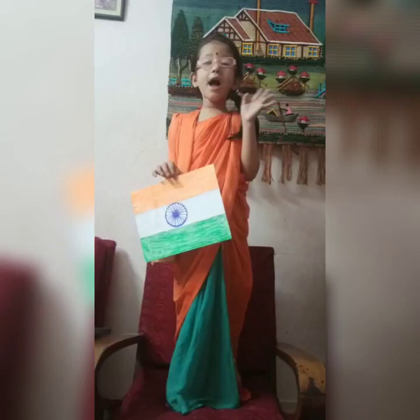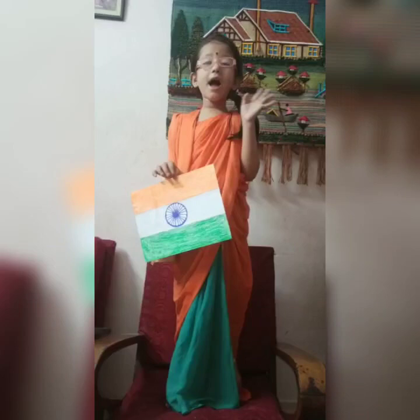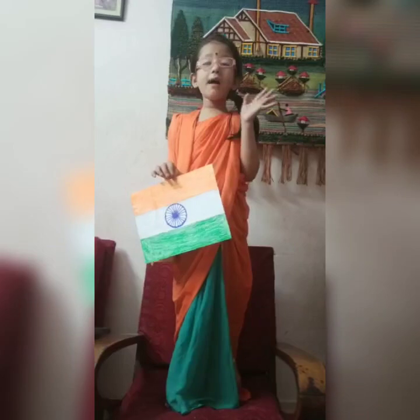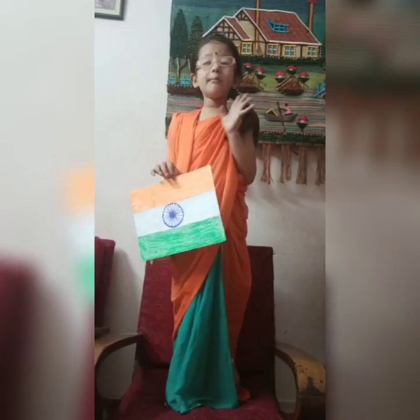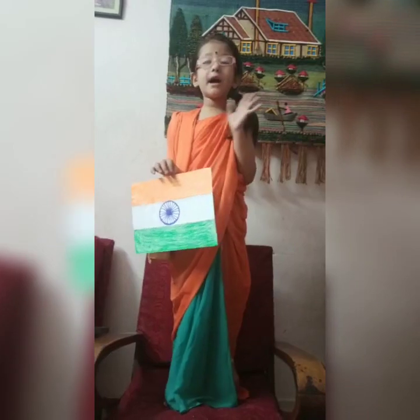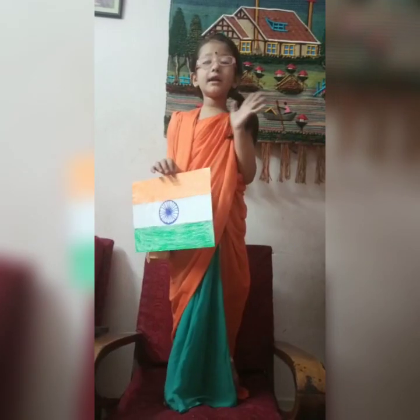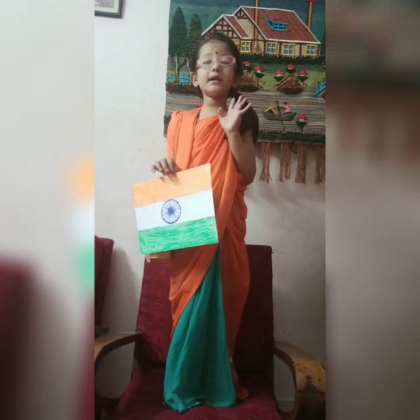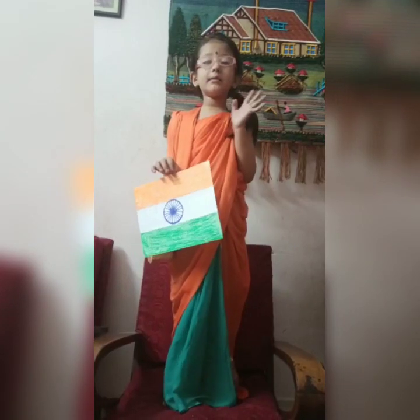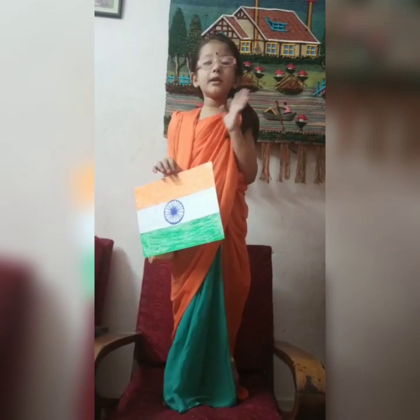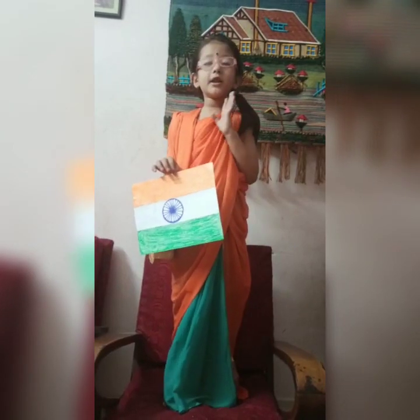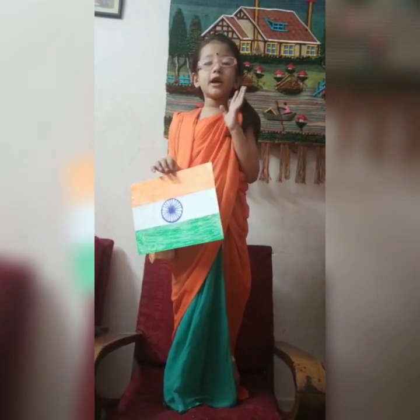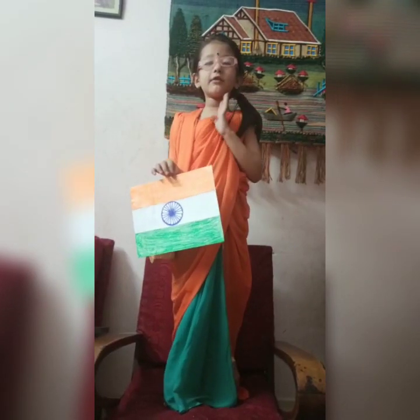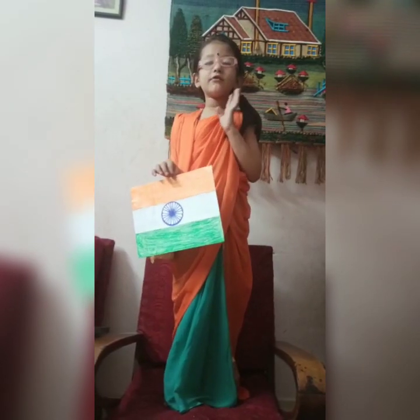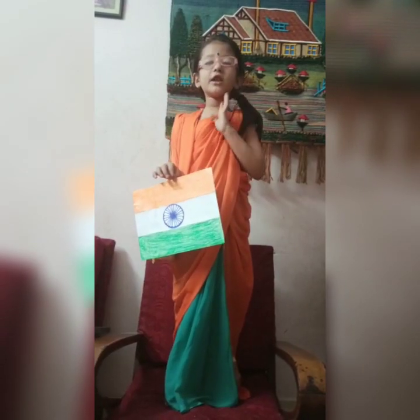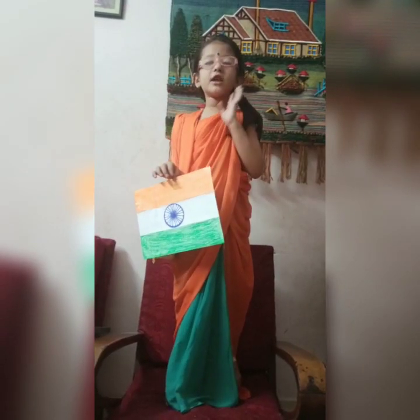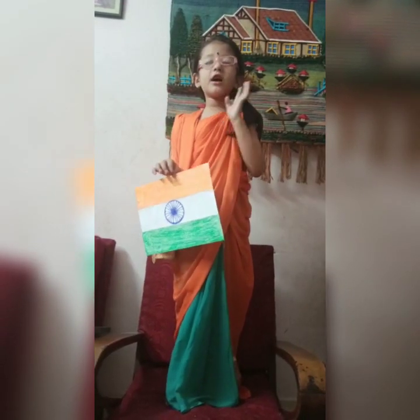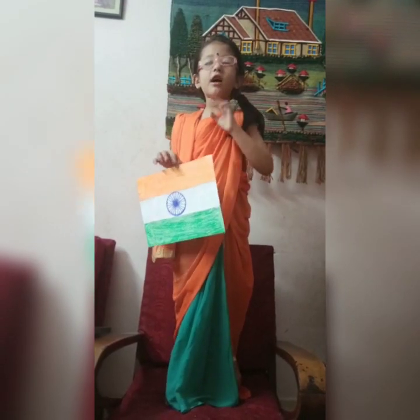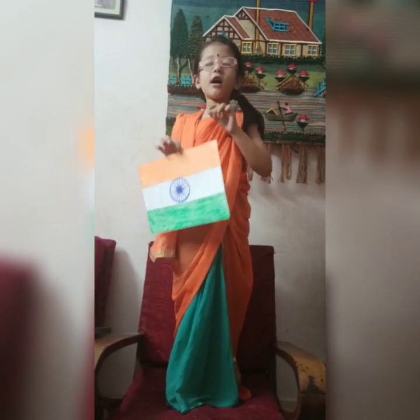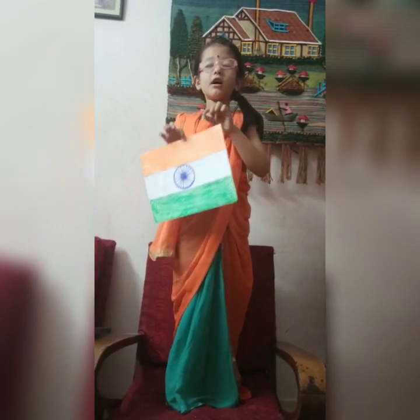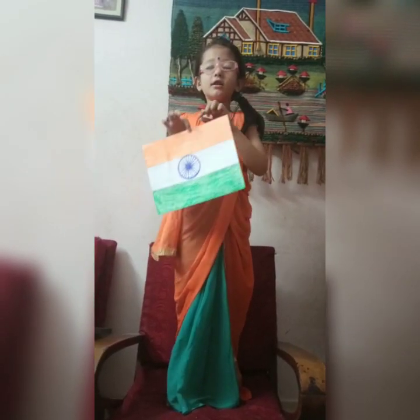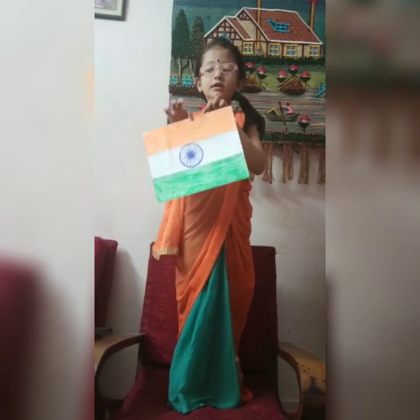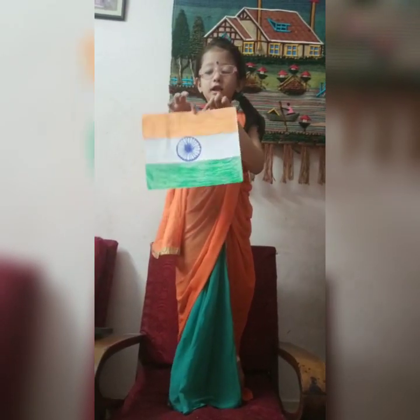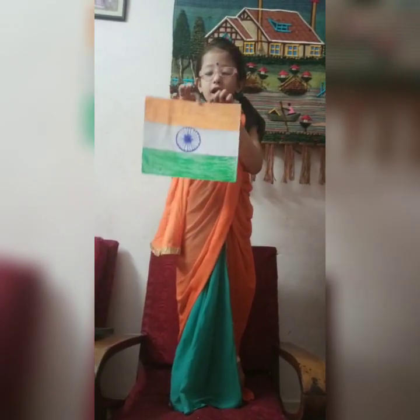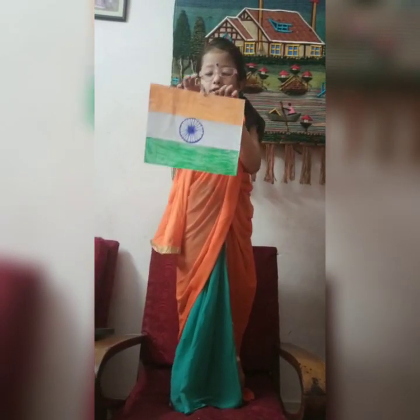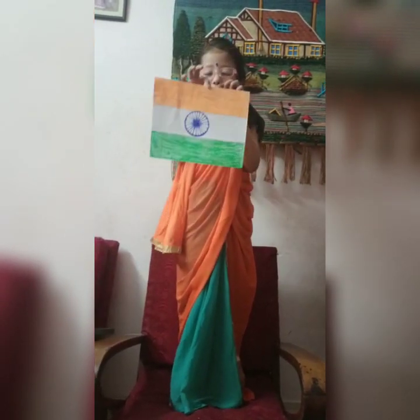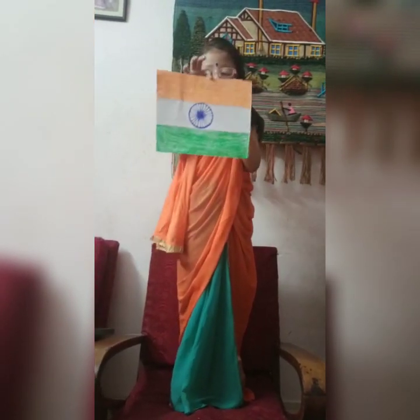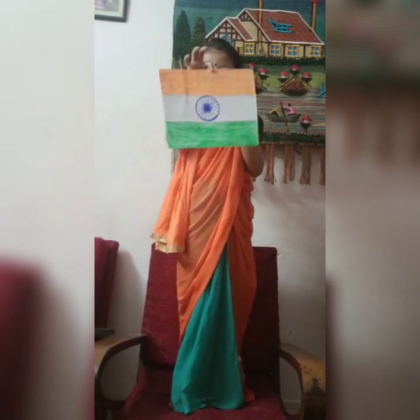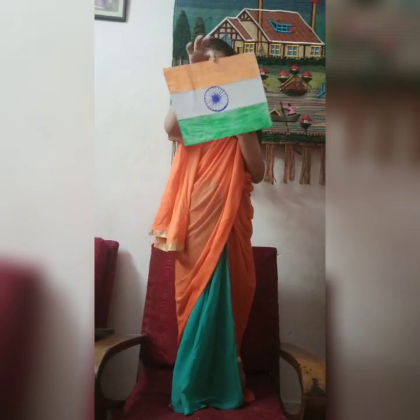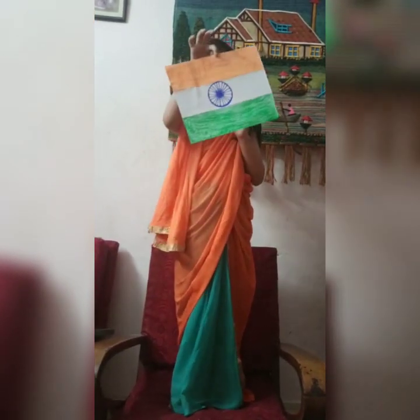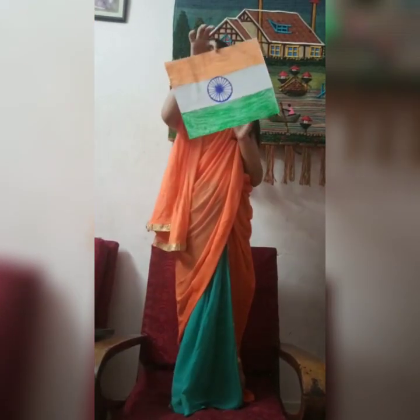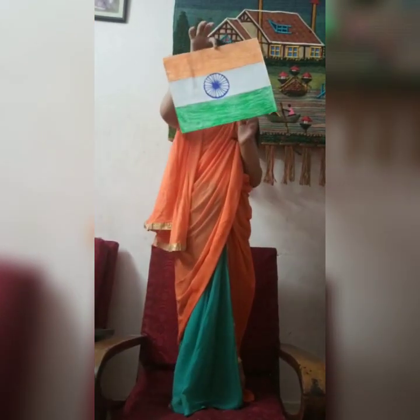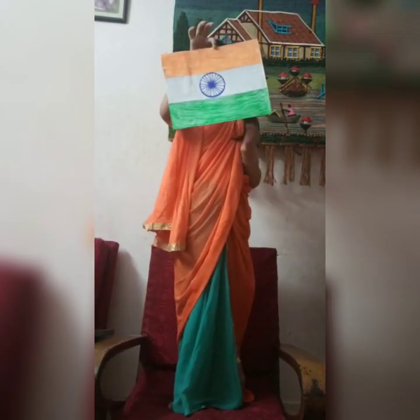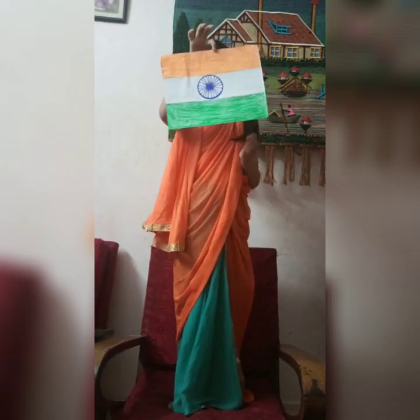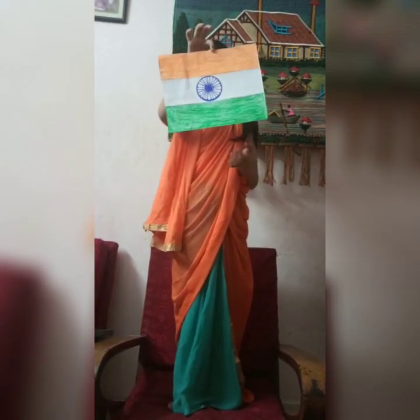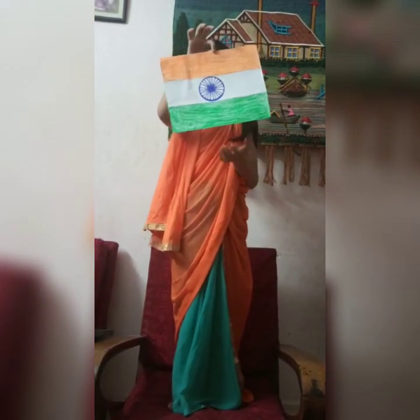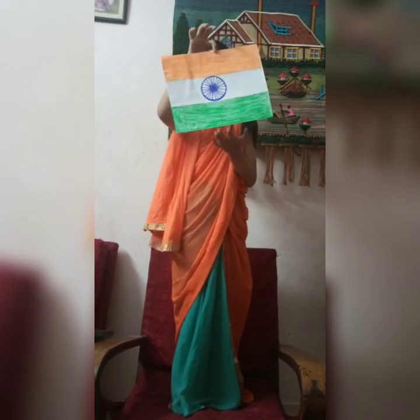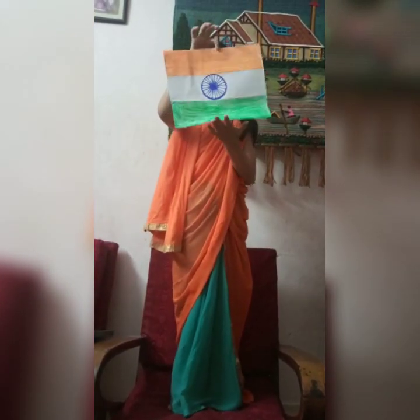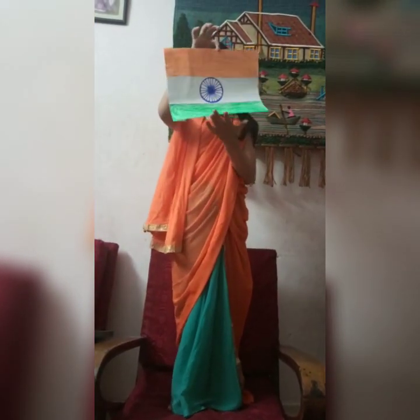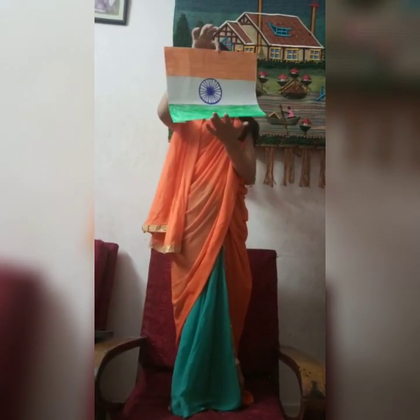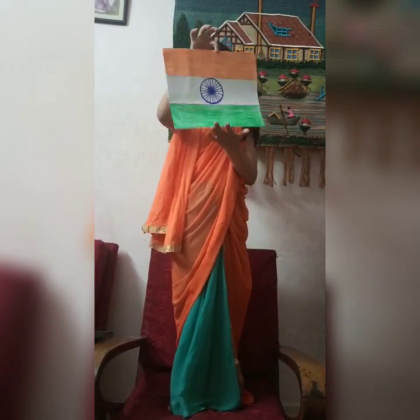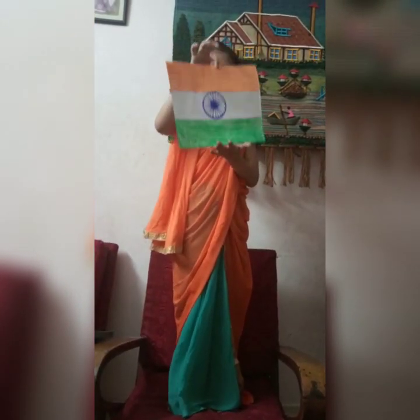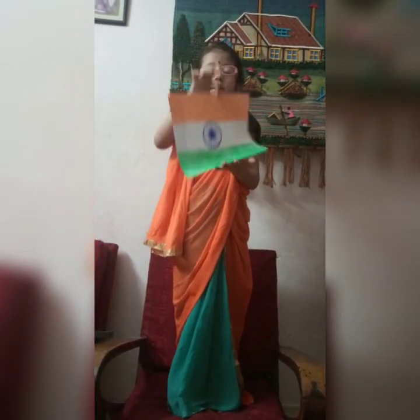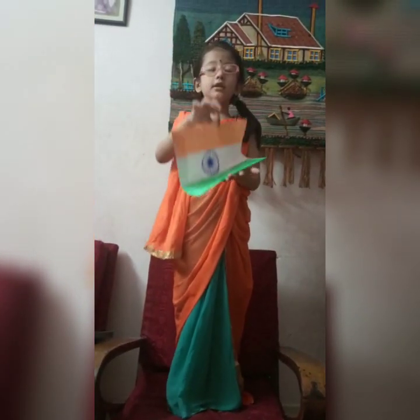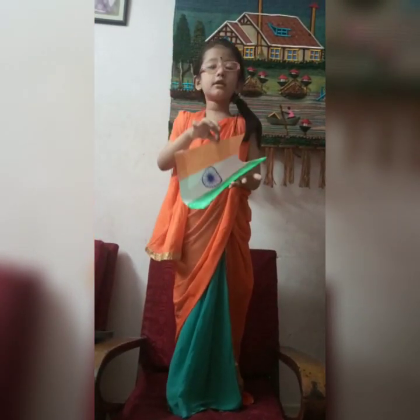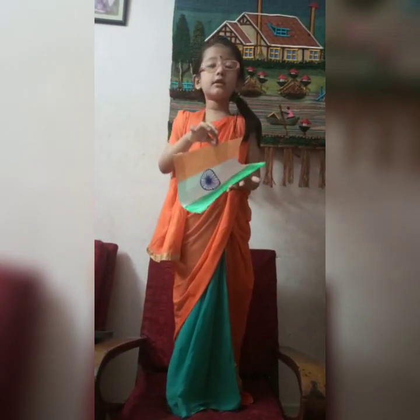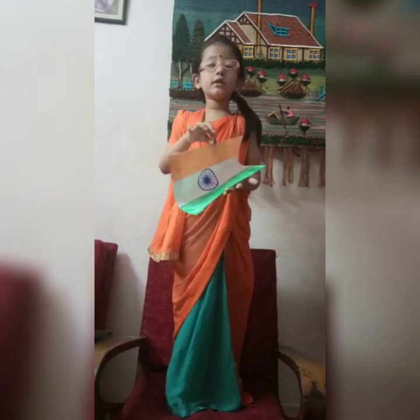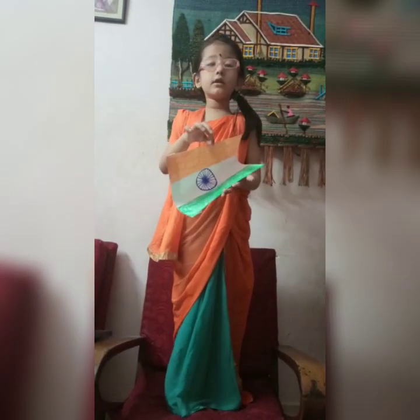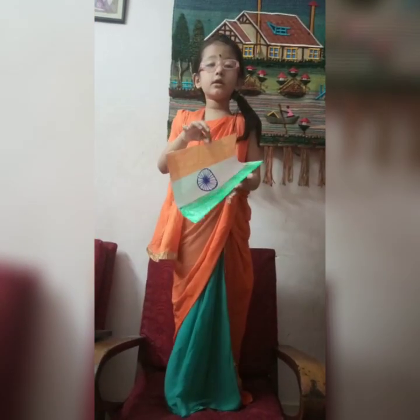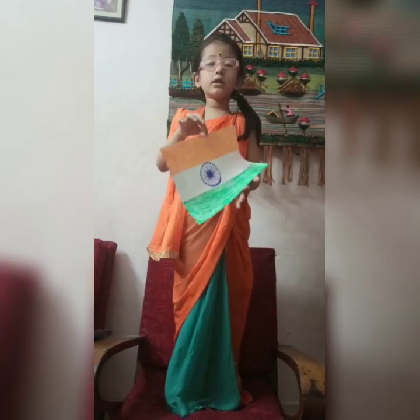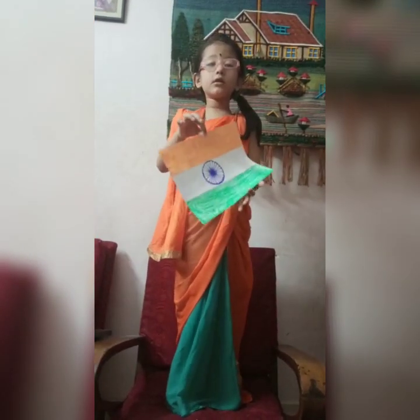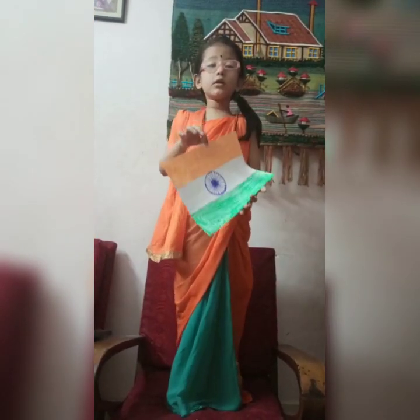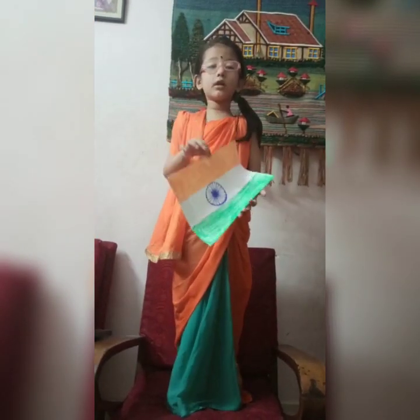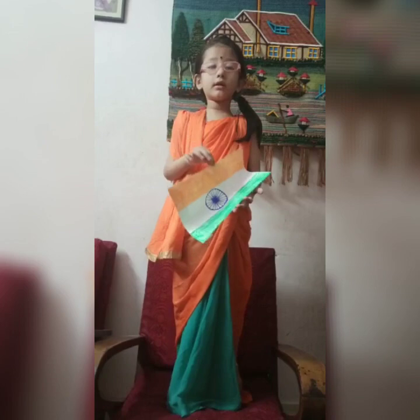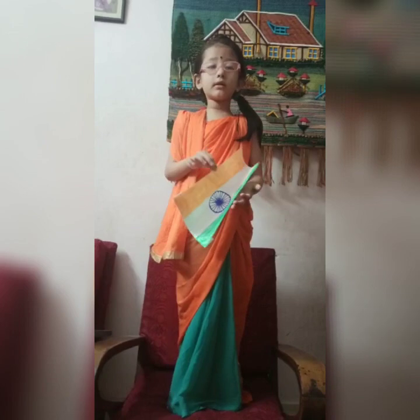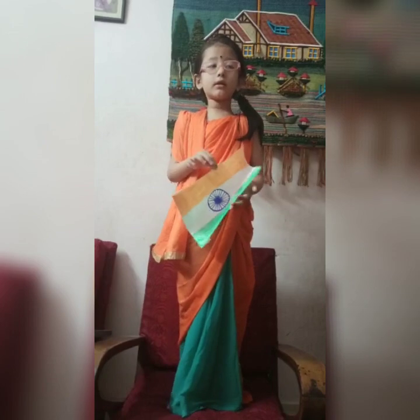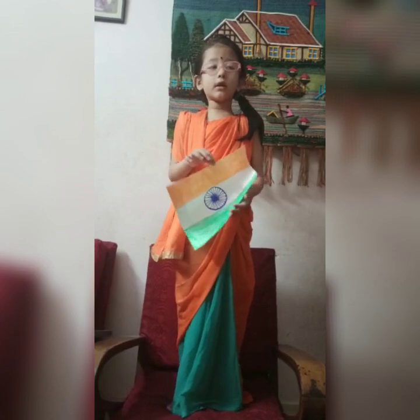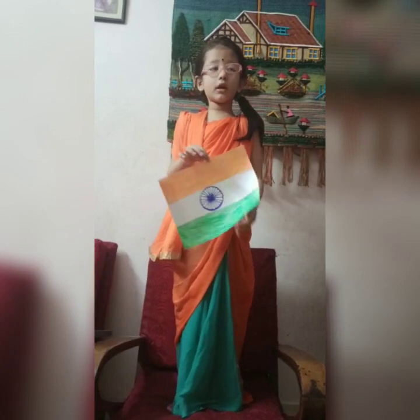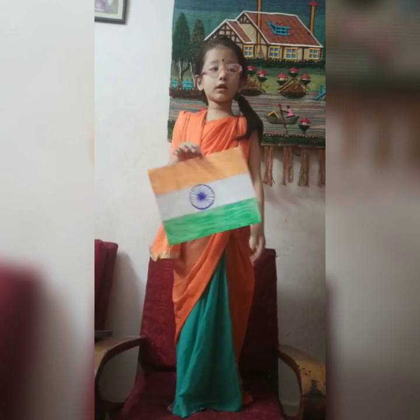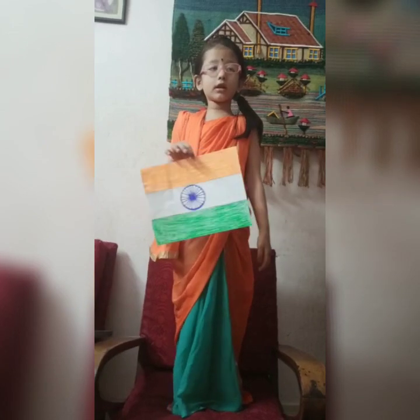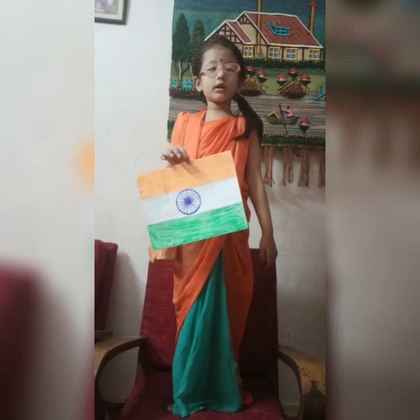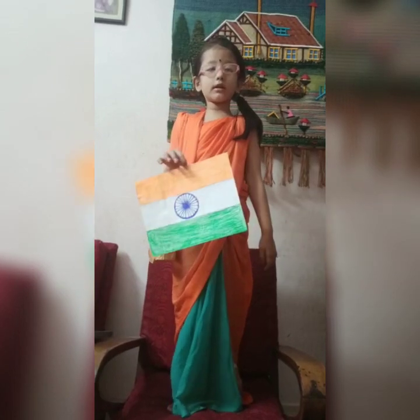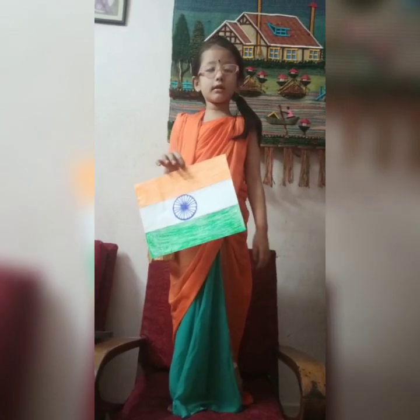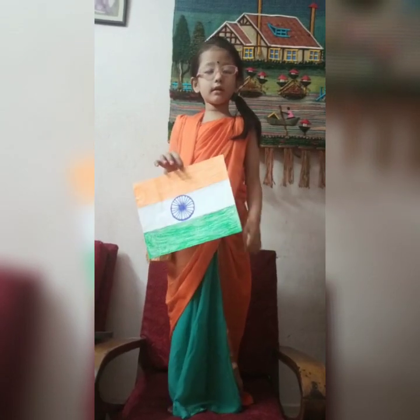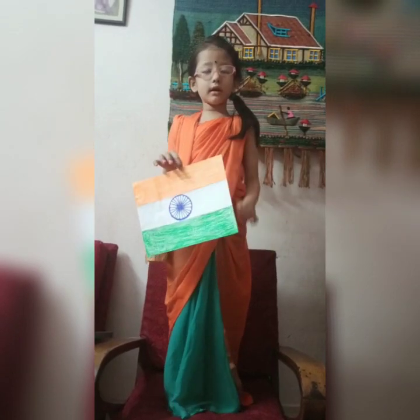Hi, my name is Anvita. National Flag of India — it is also called Tiranga.